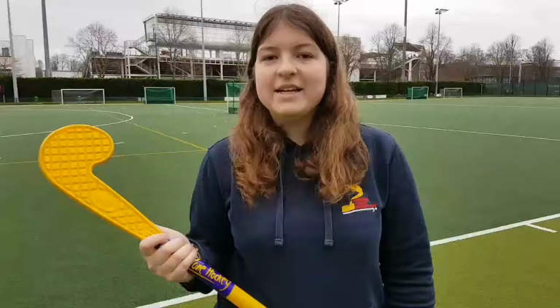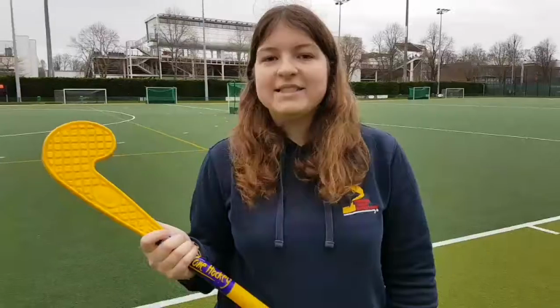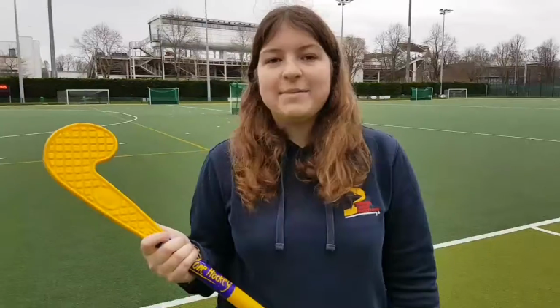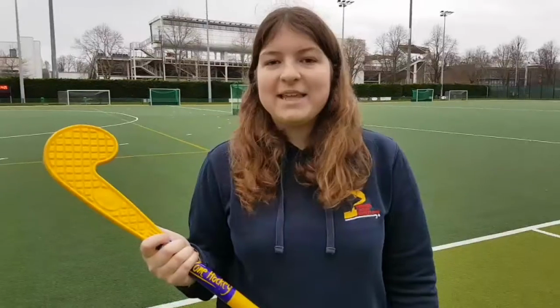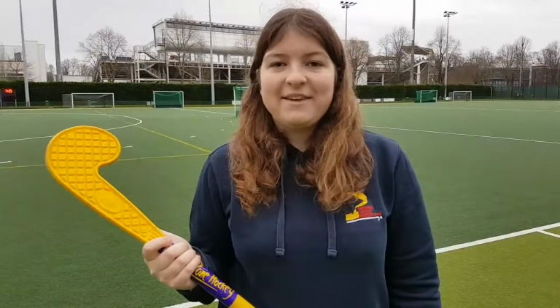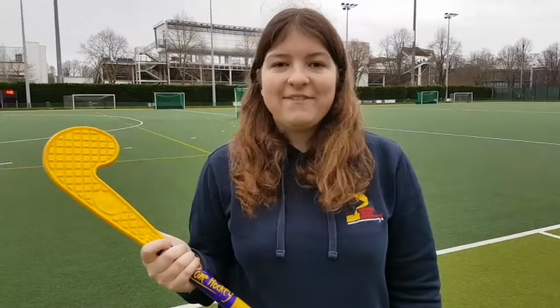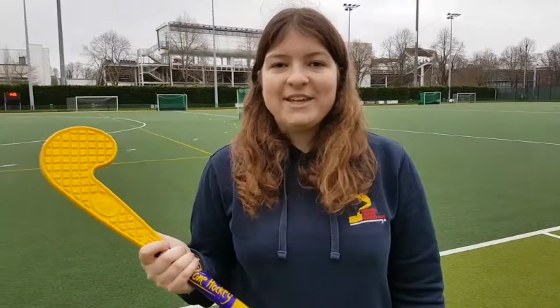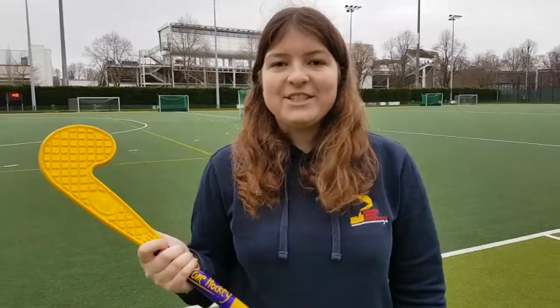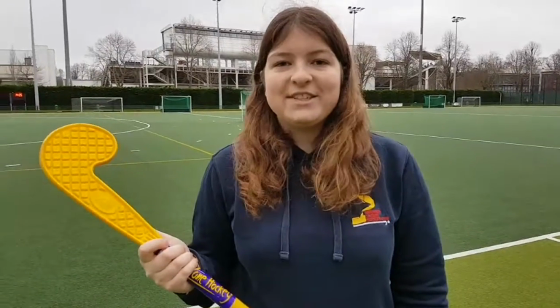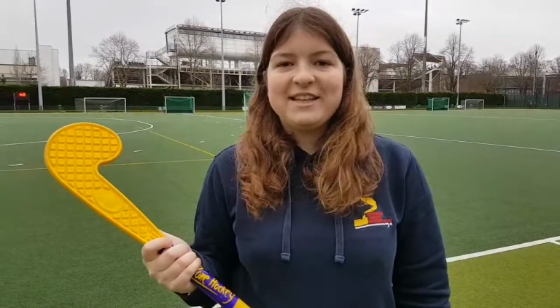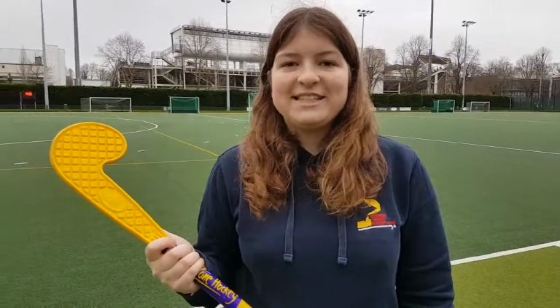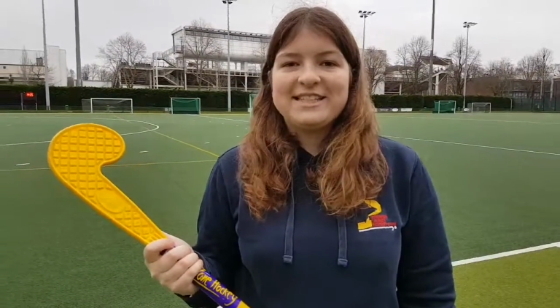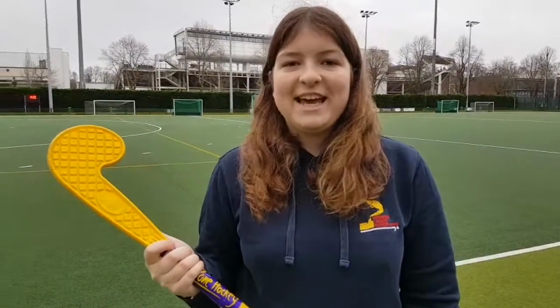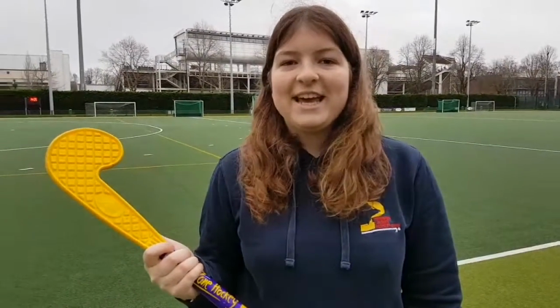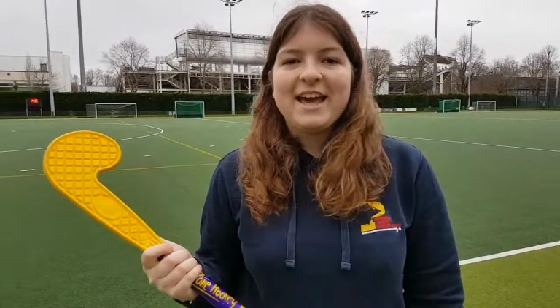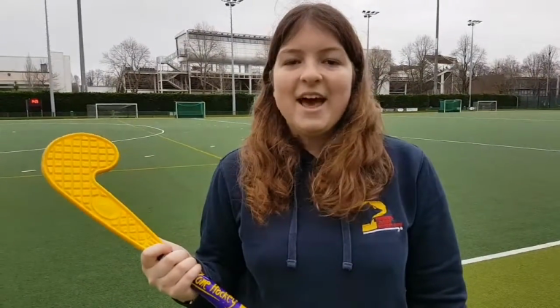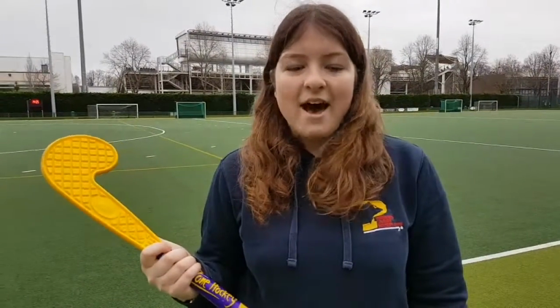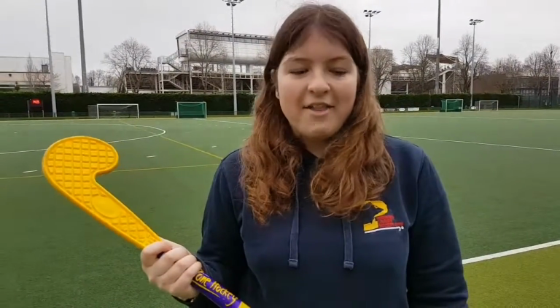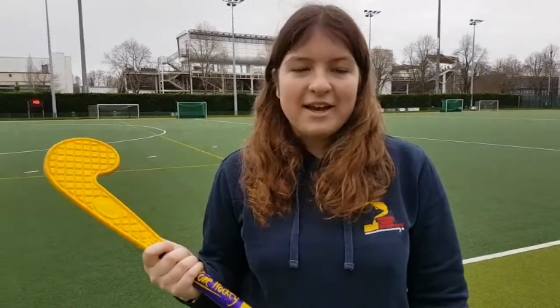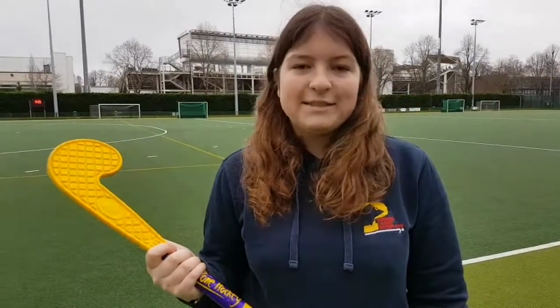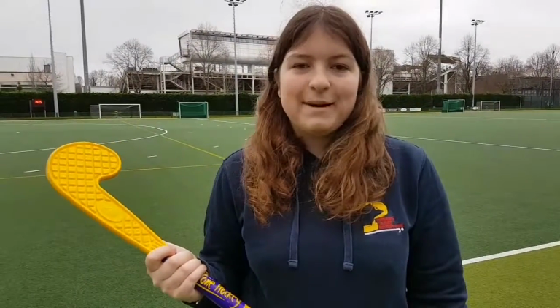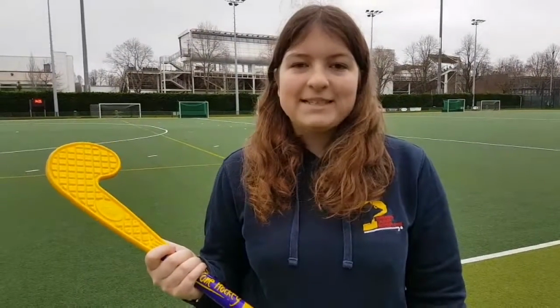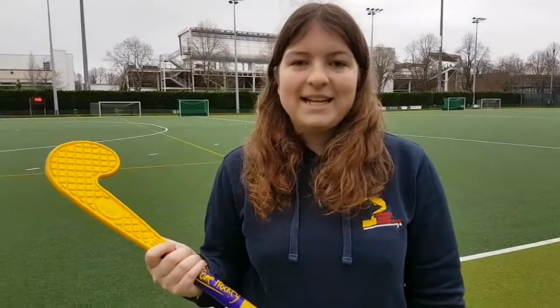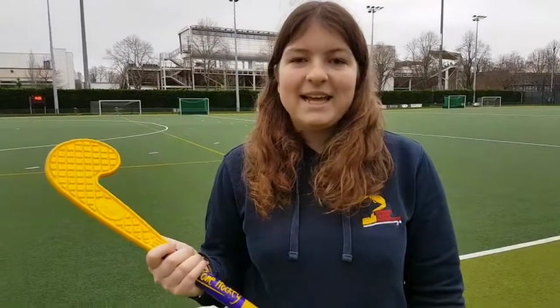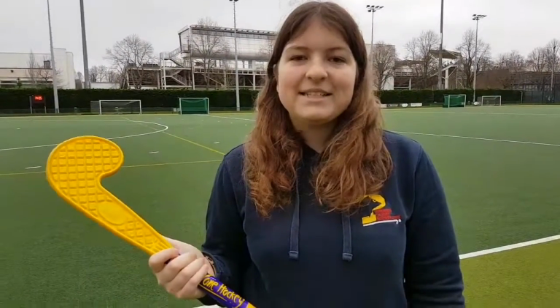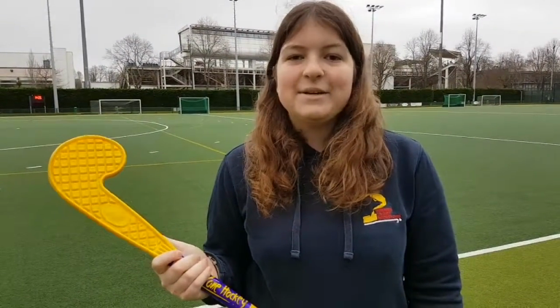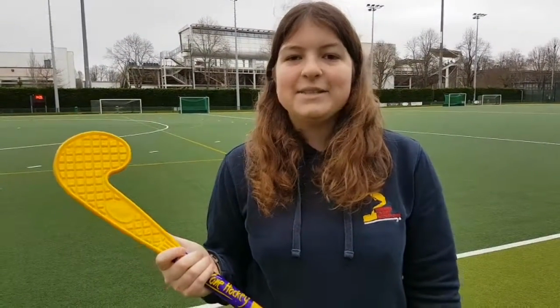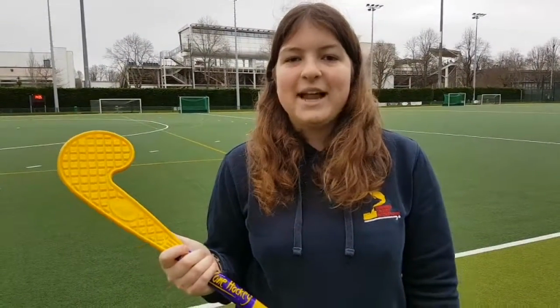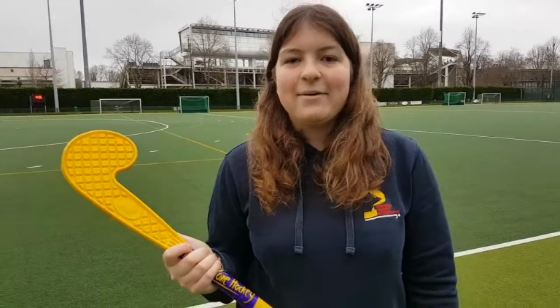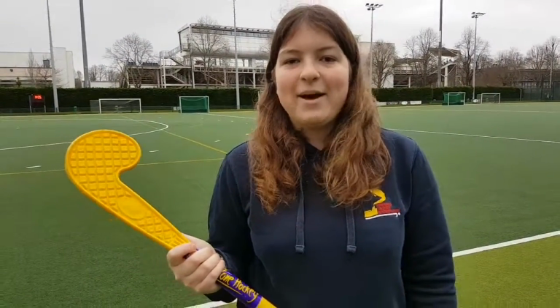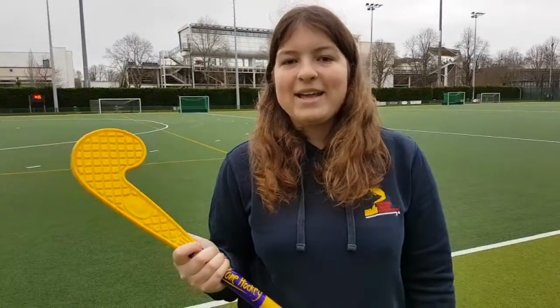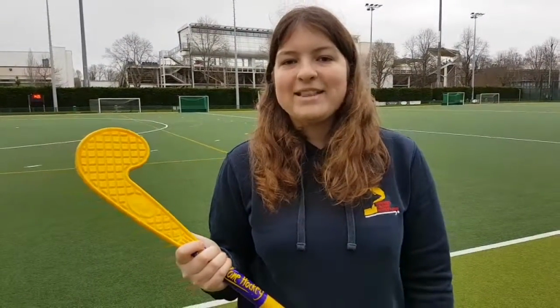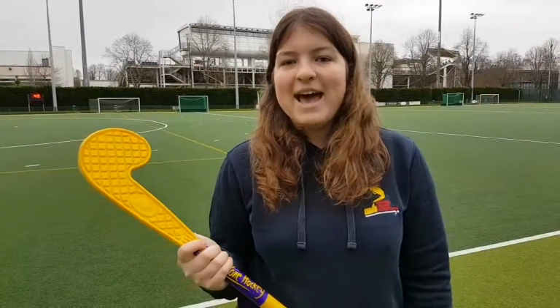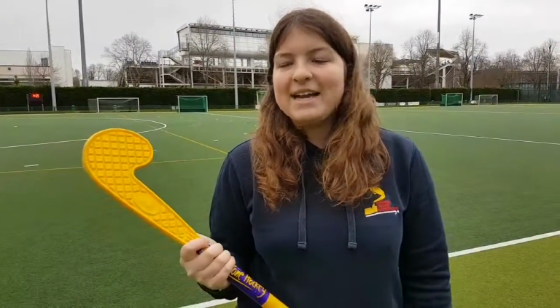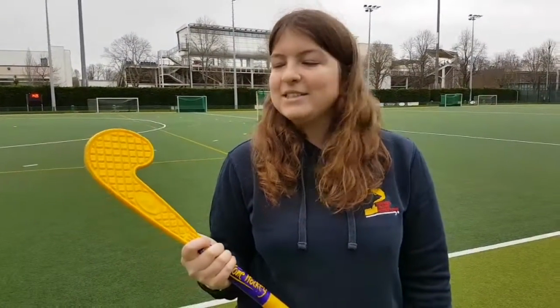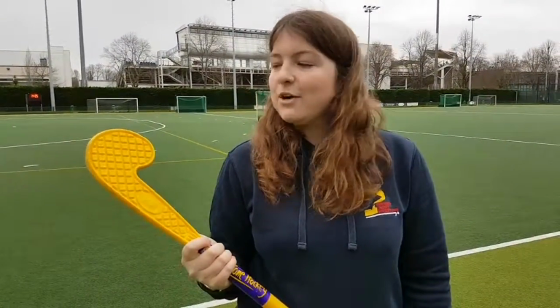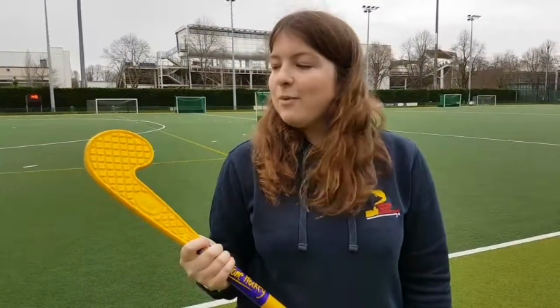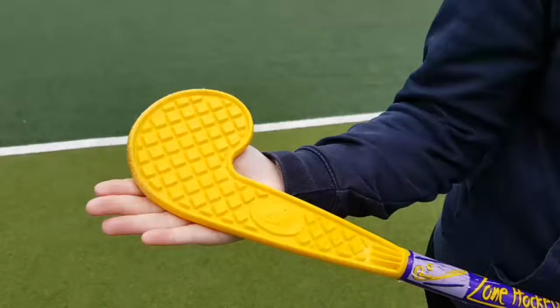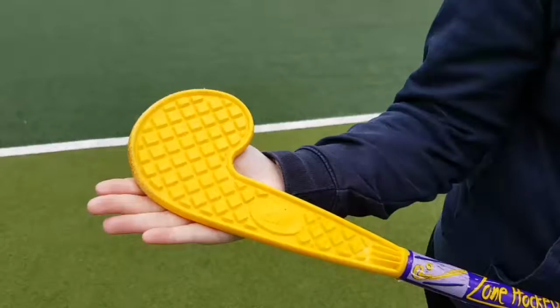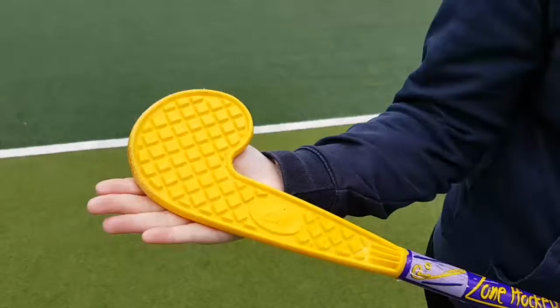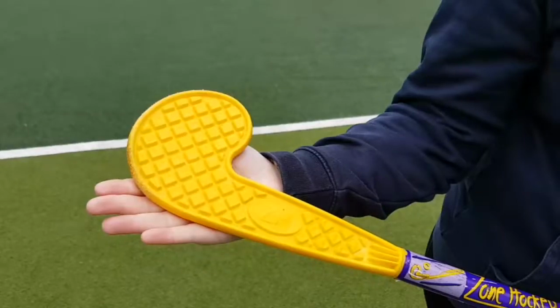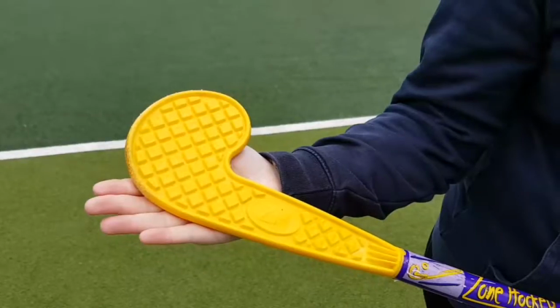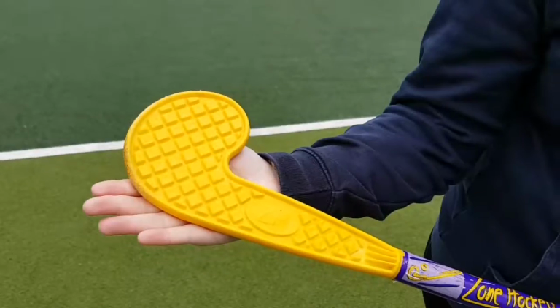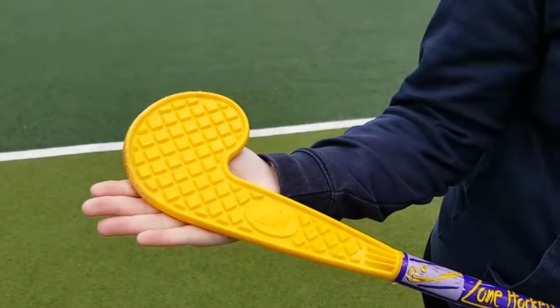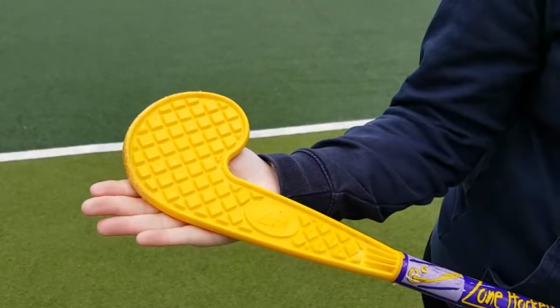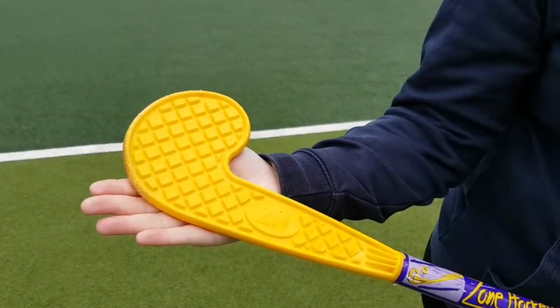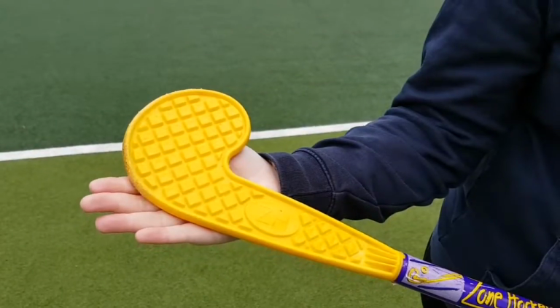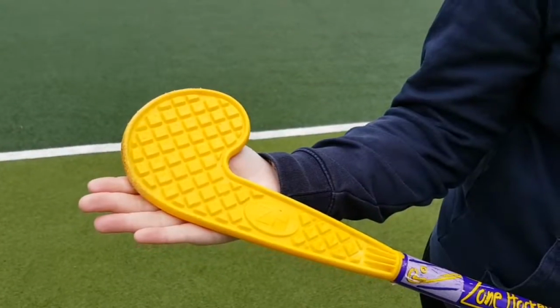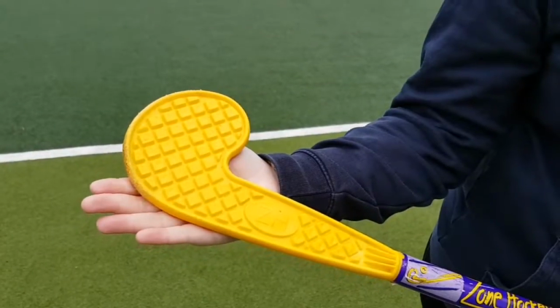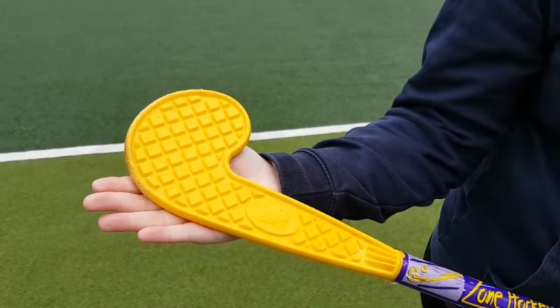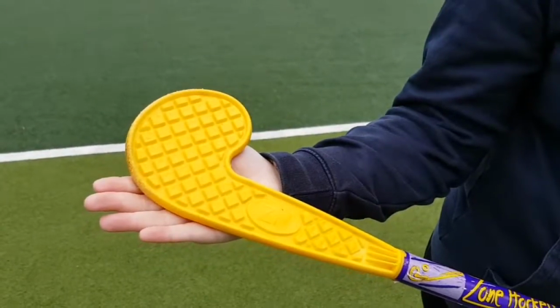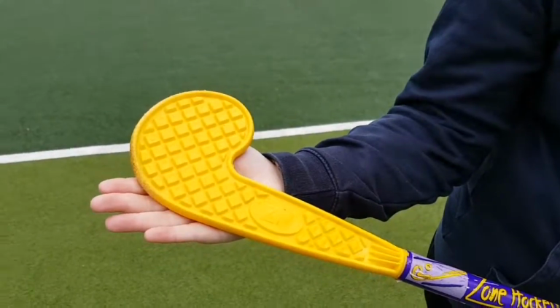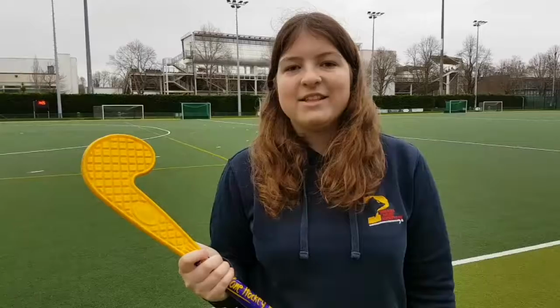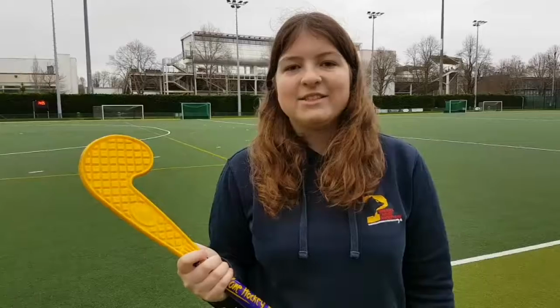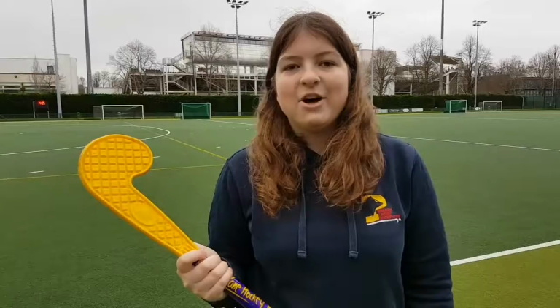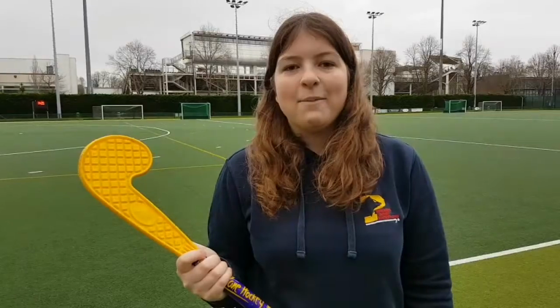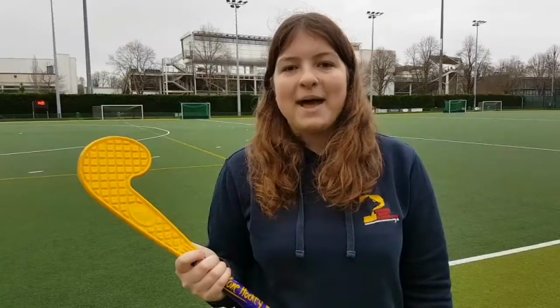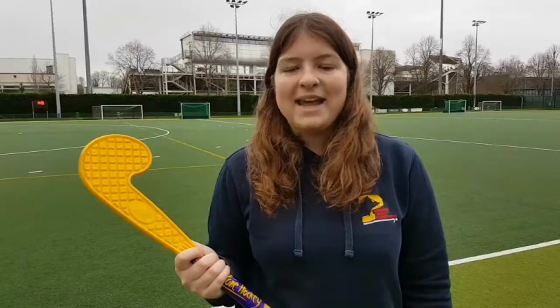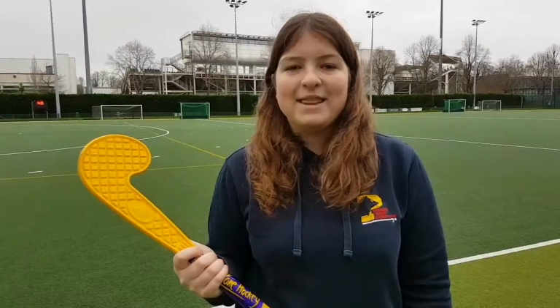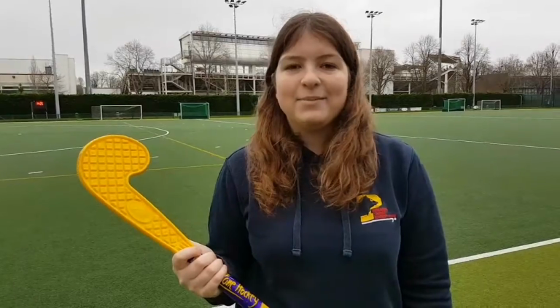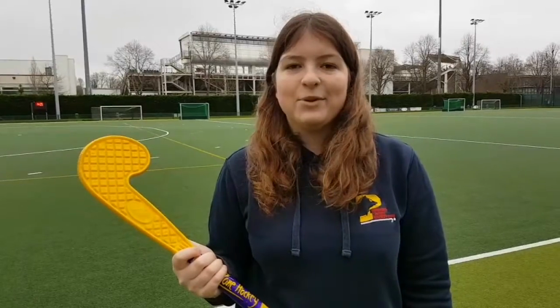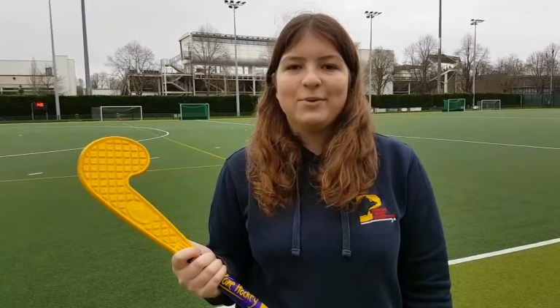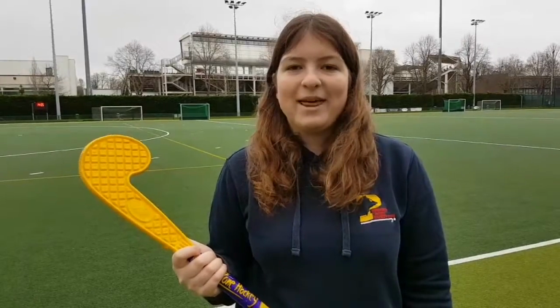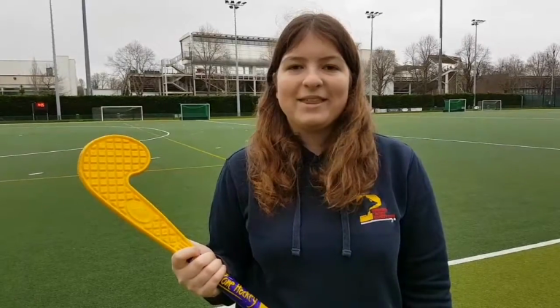Some of the key features of this stick are that it's plastic, so it's lightweight, and it's got a wider head, so there's more surface area to stop and hit the ball with.